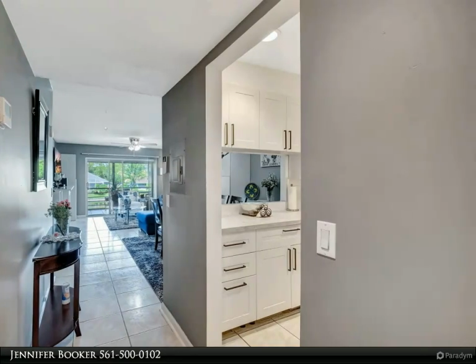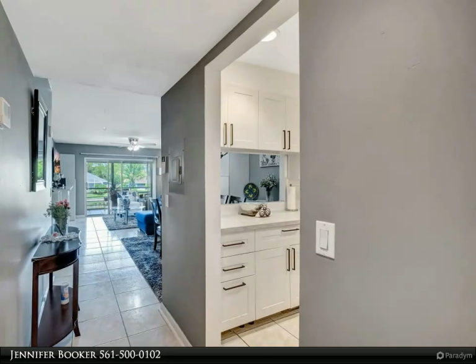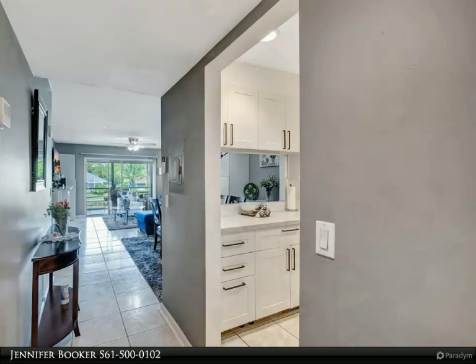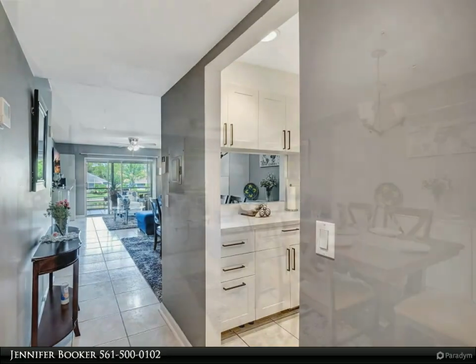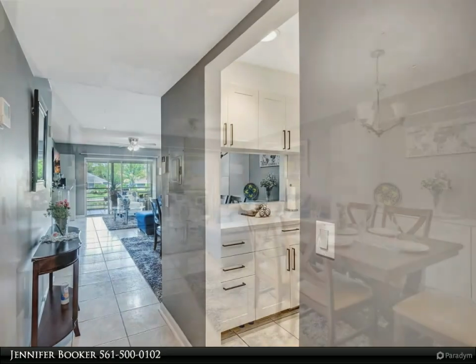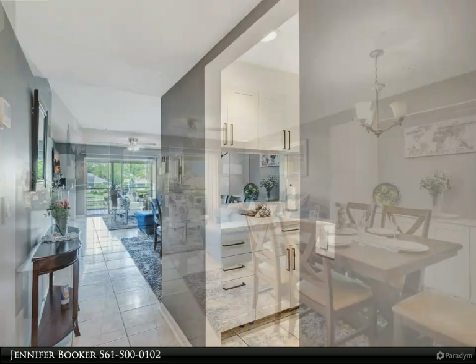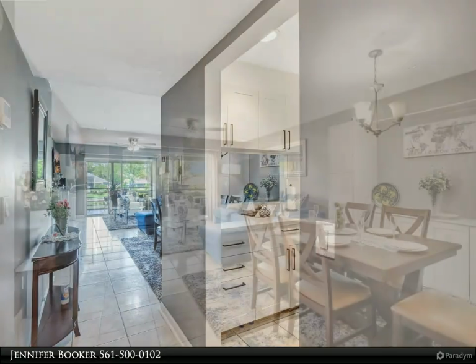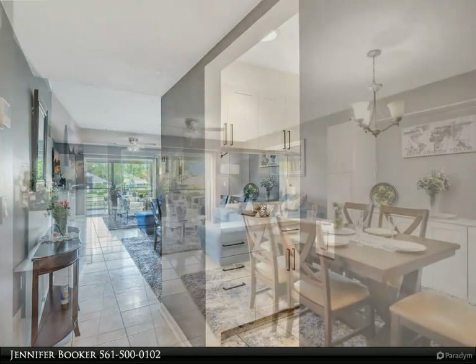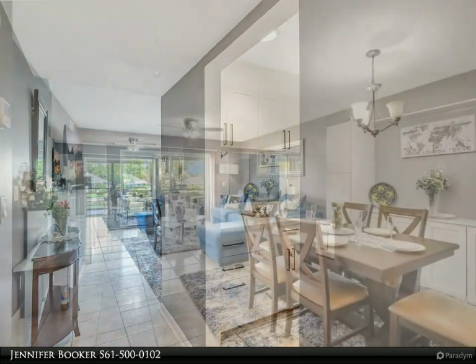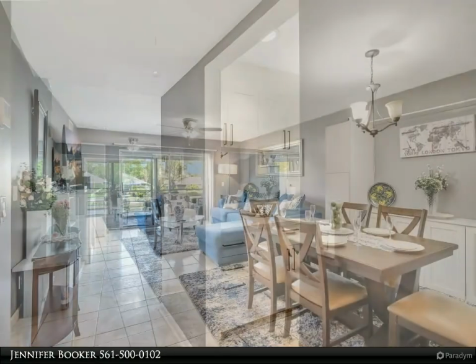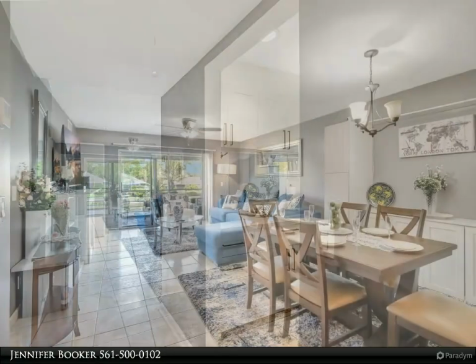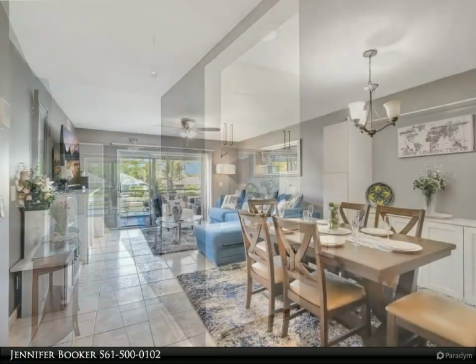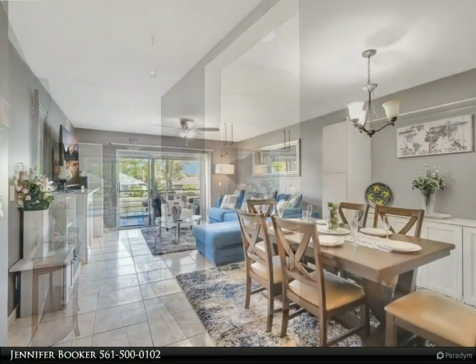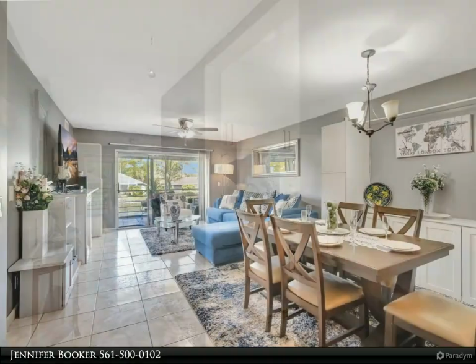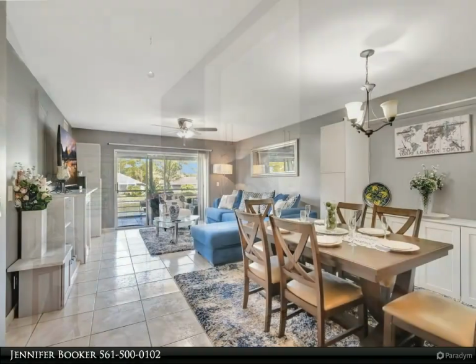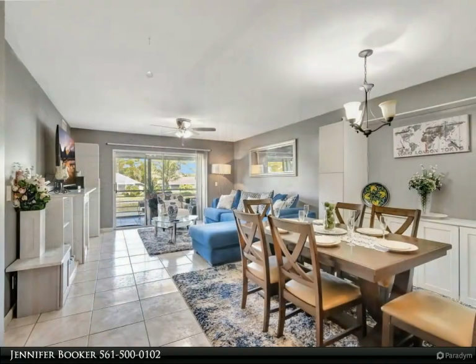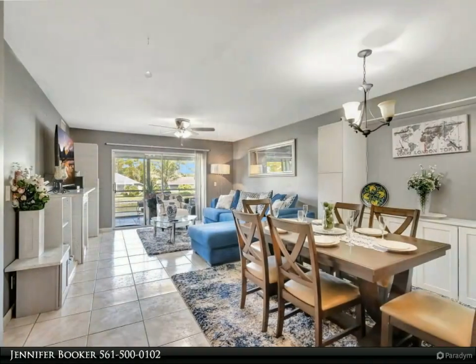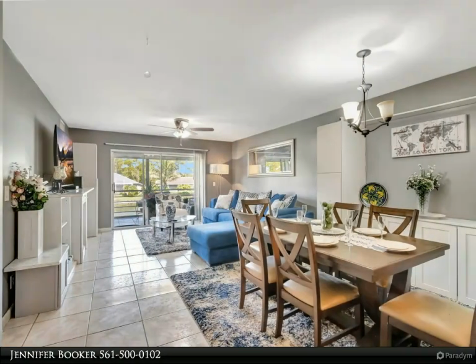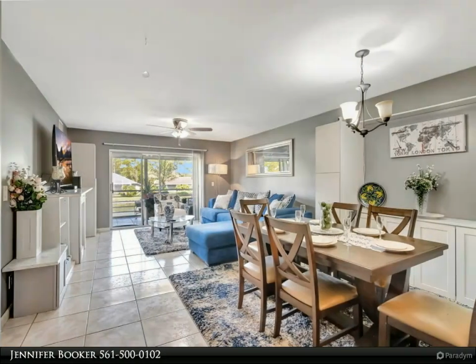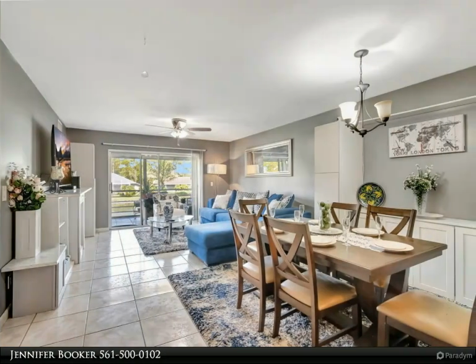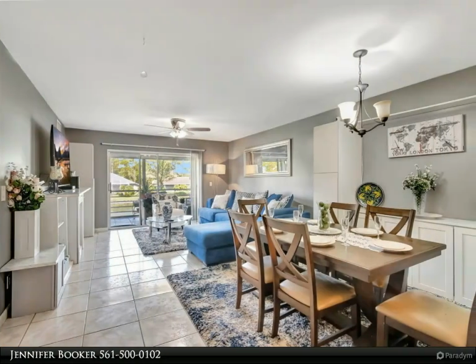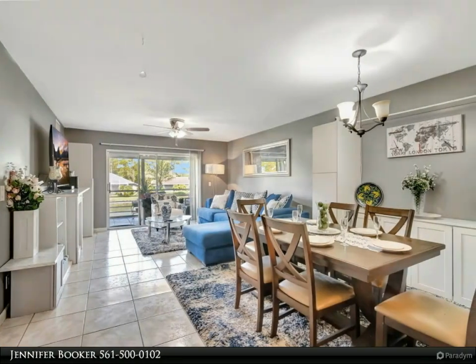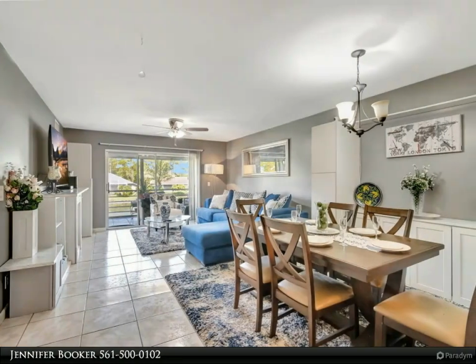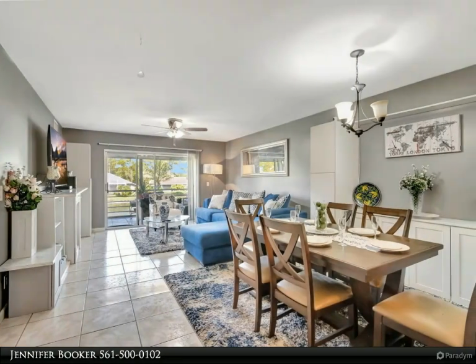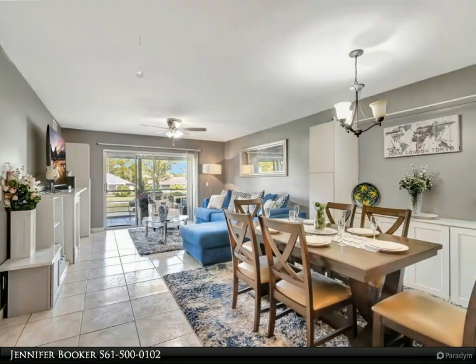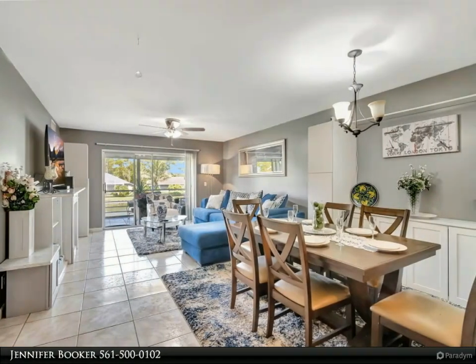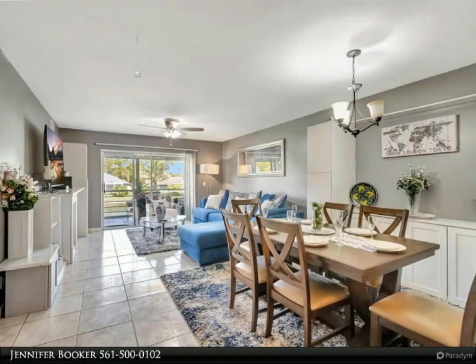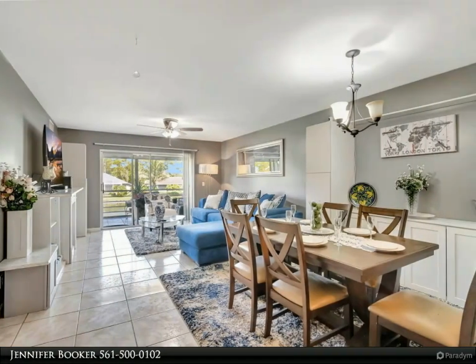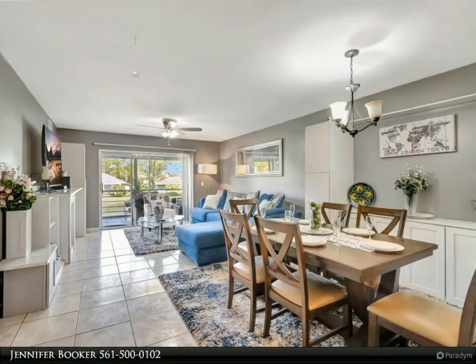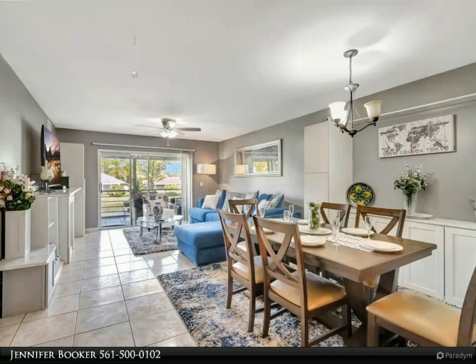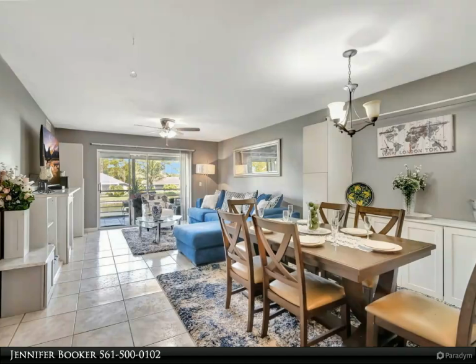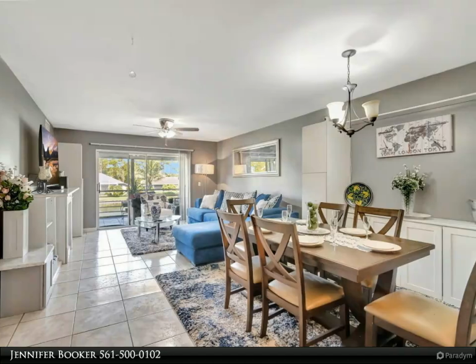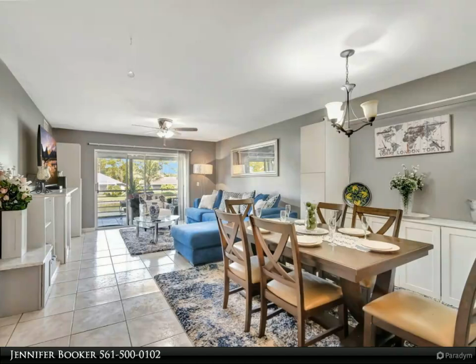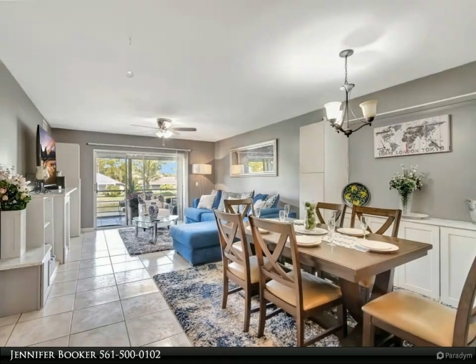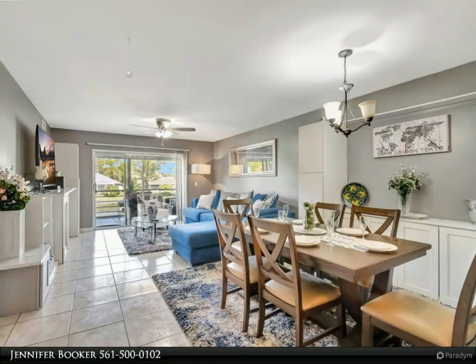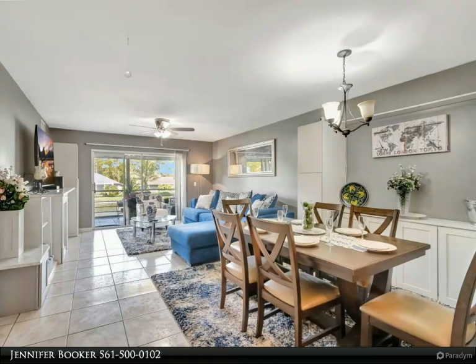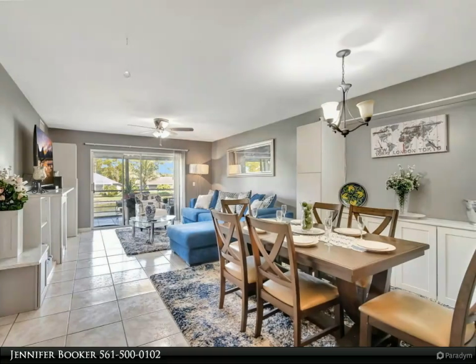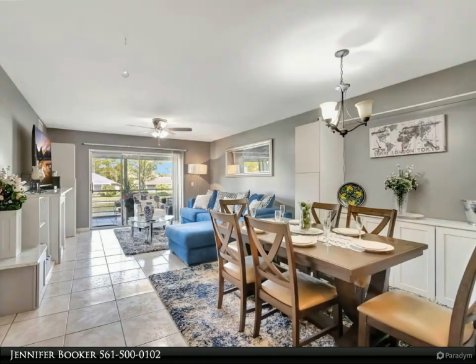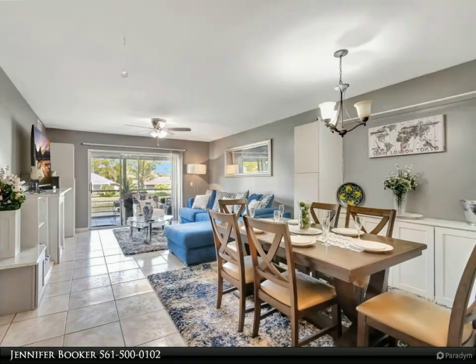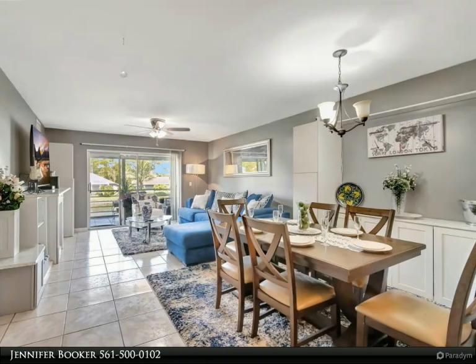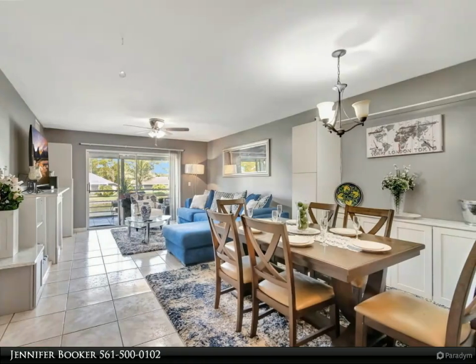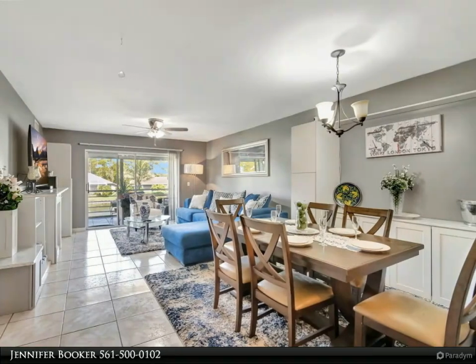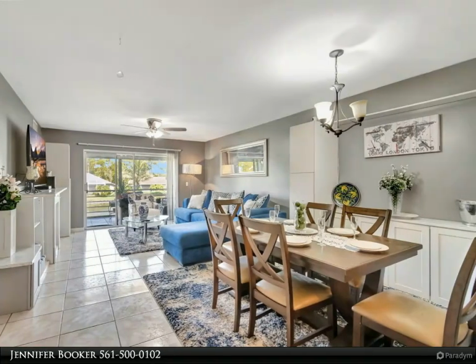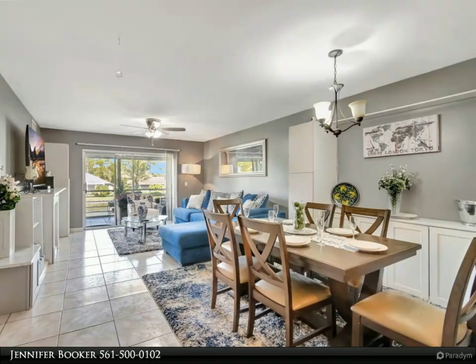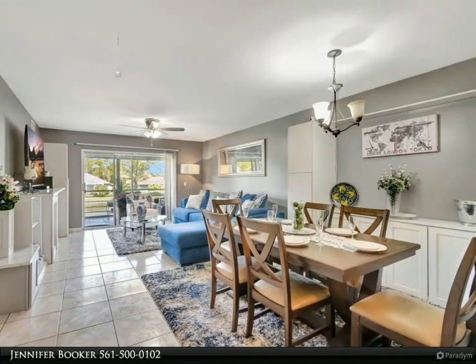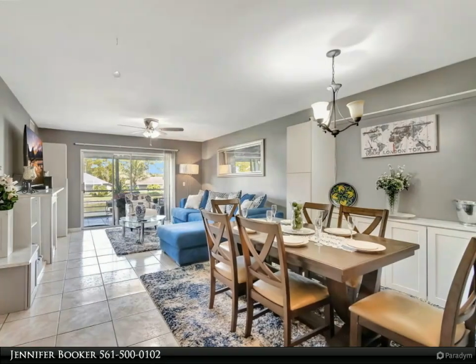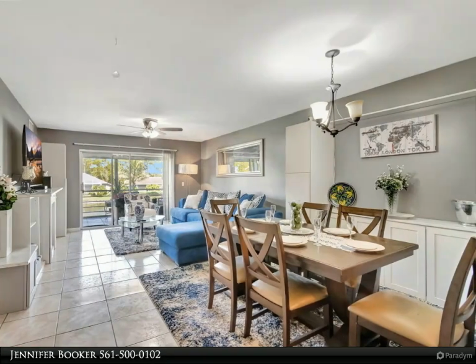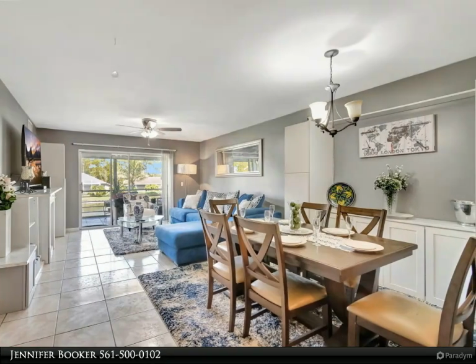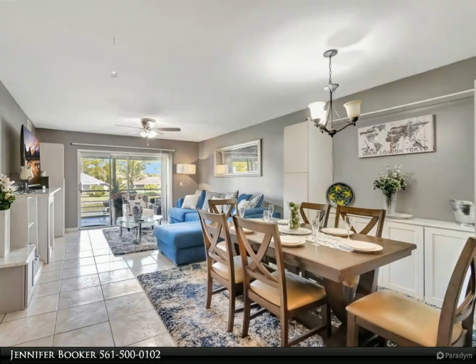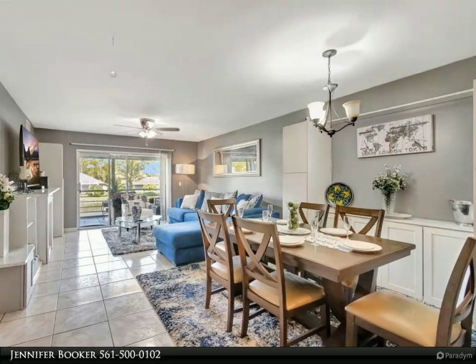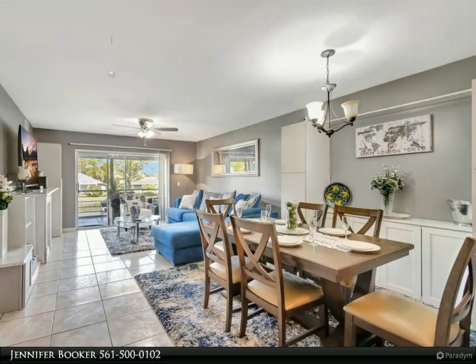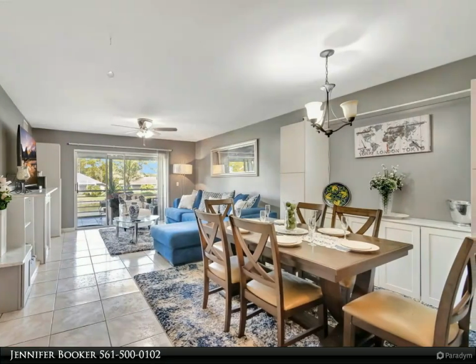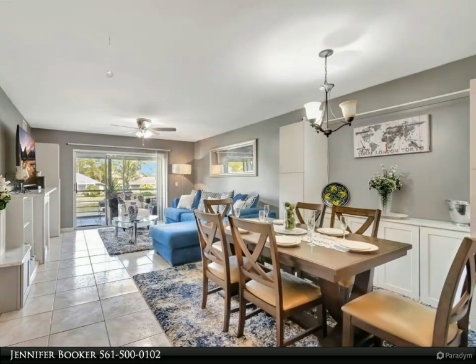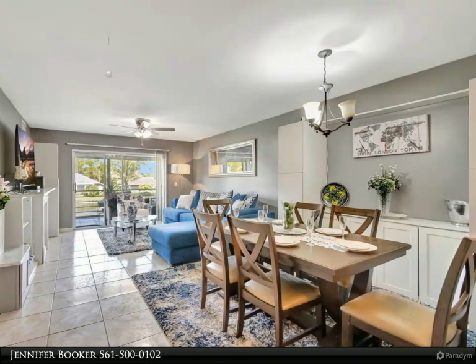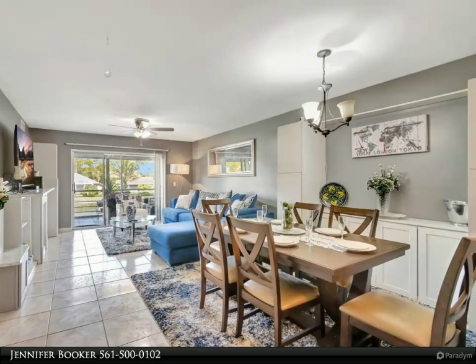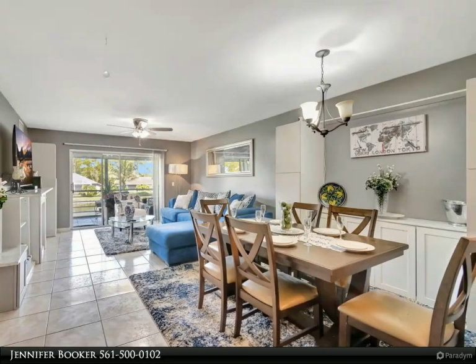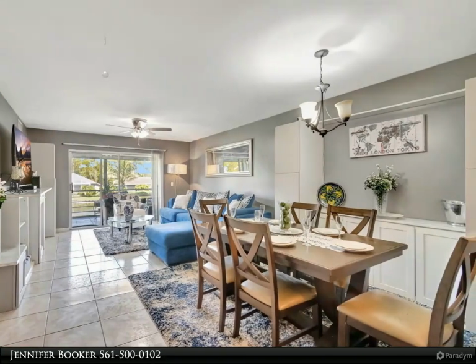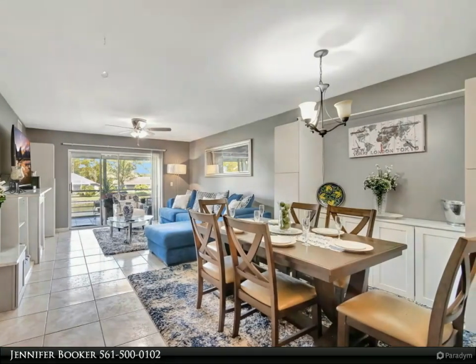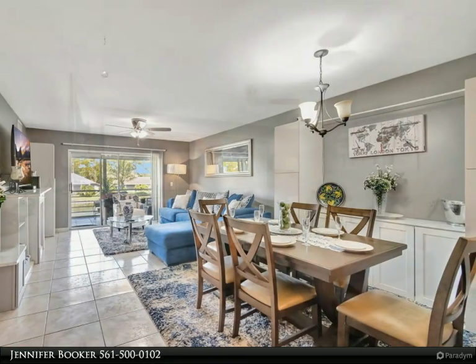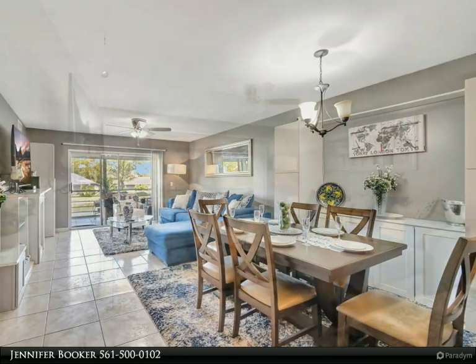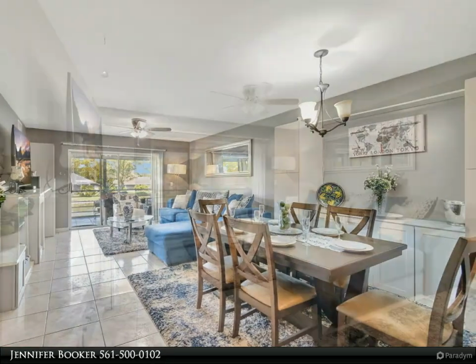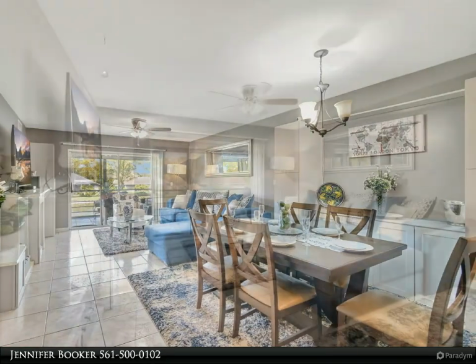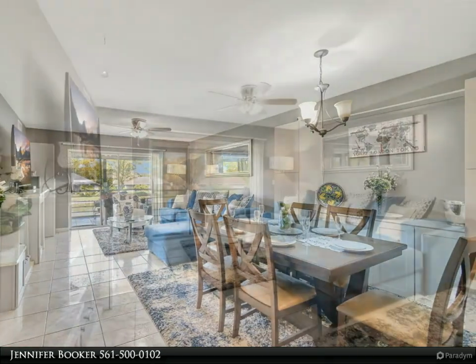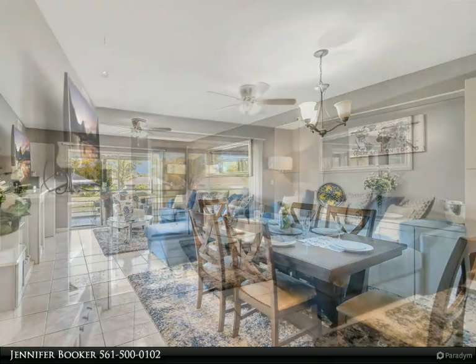The modern kitchen boasts stainless steel appliances, white shaker cabinetry, new countertops, and tile flooring throughout.